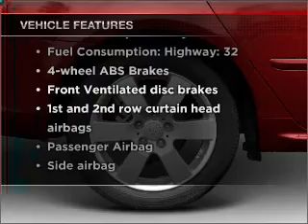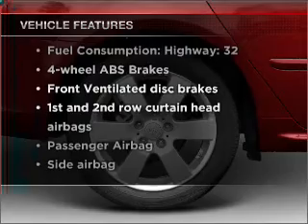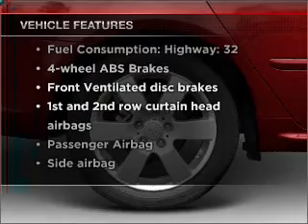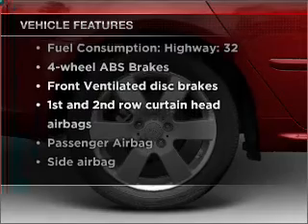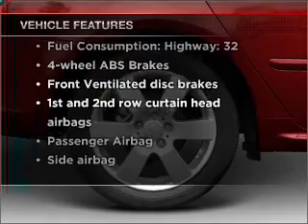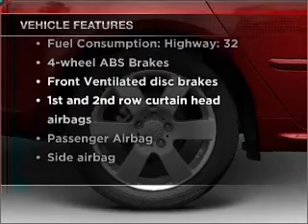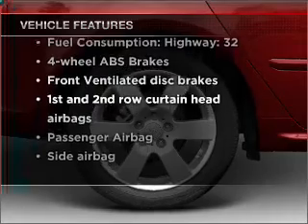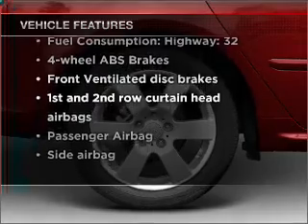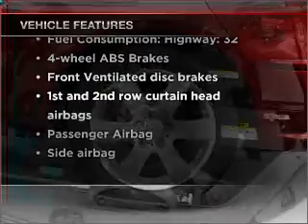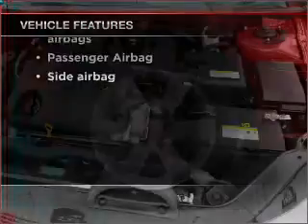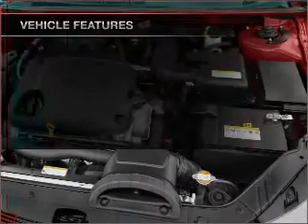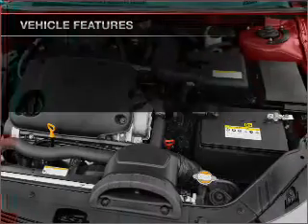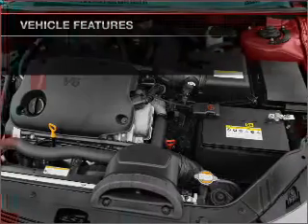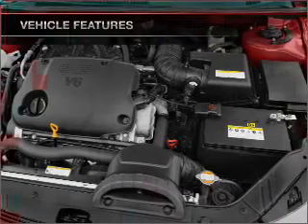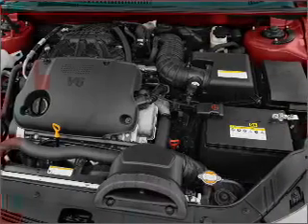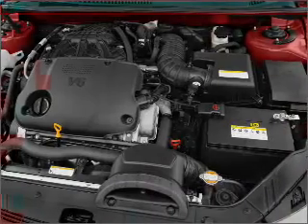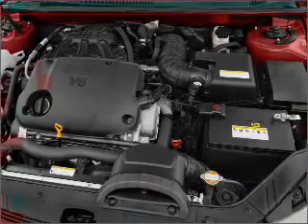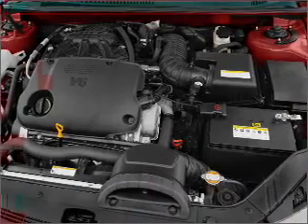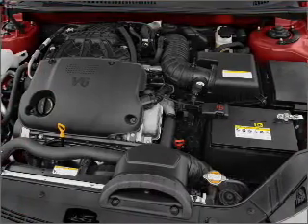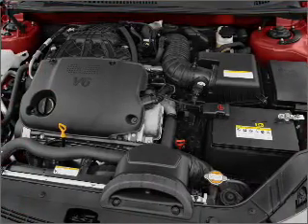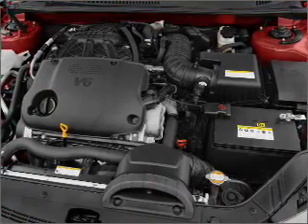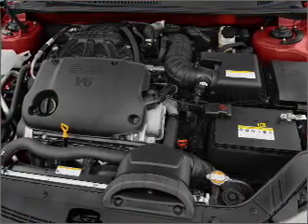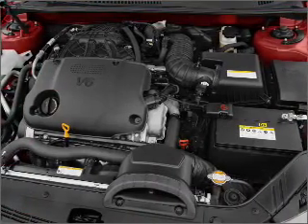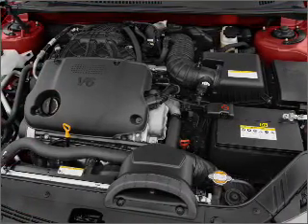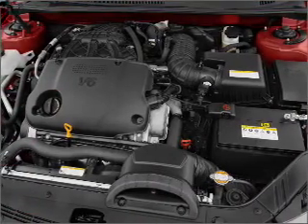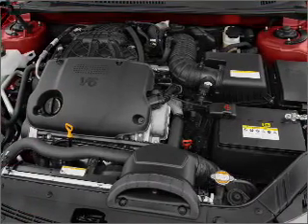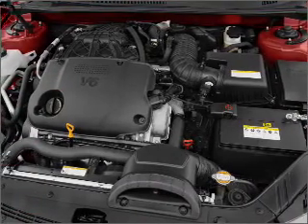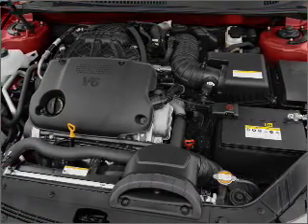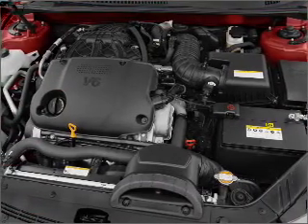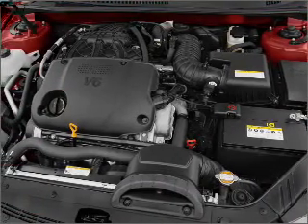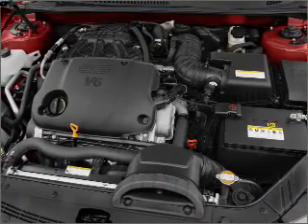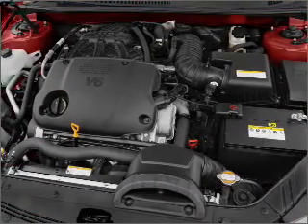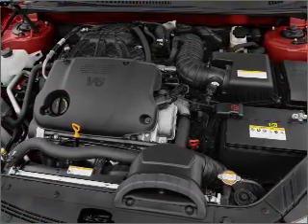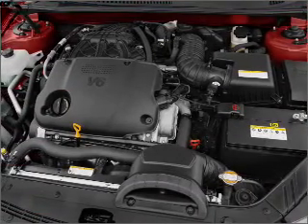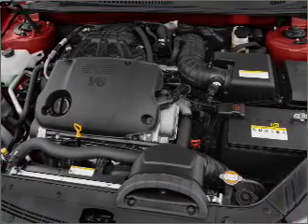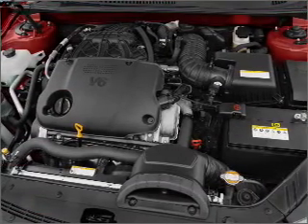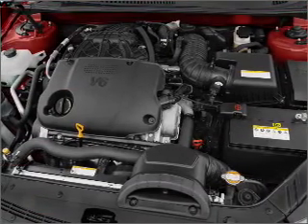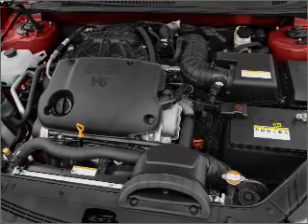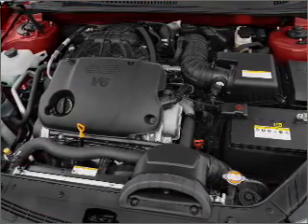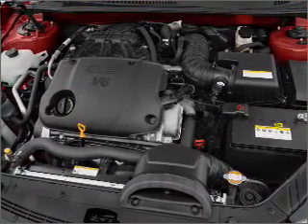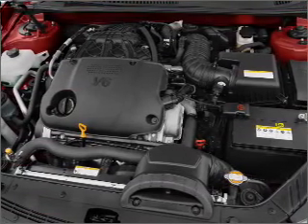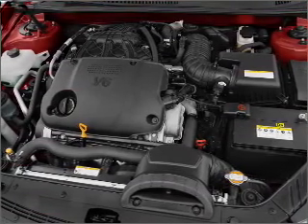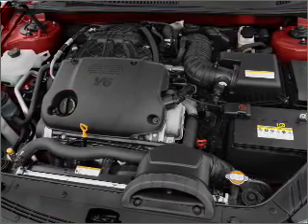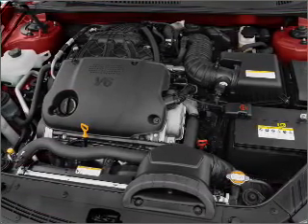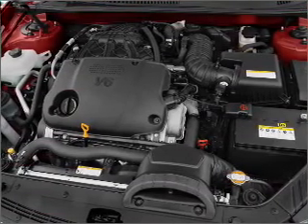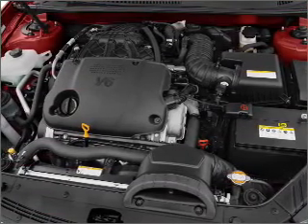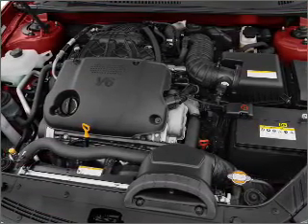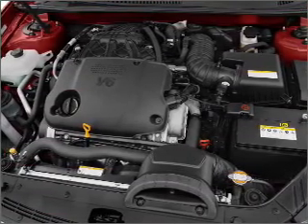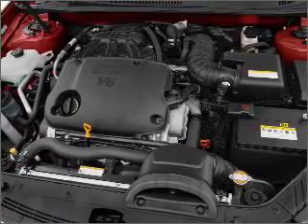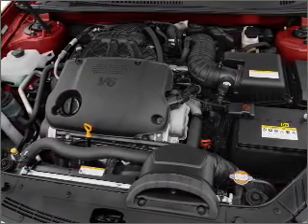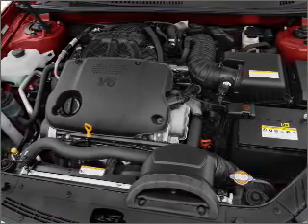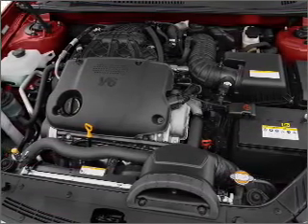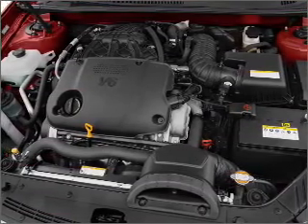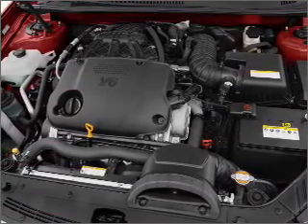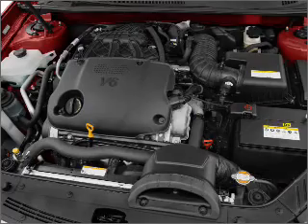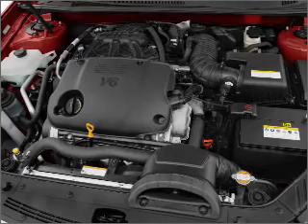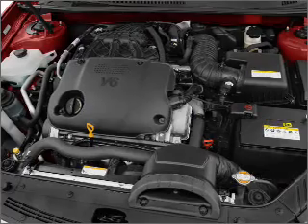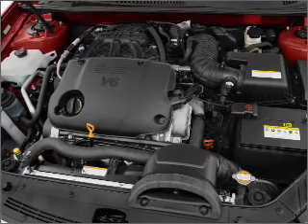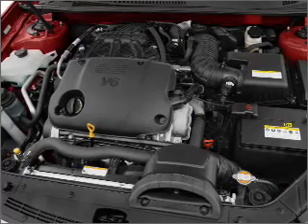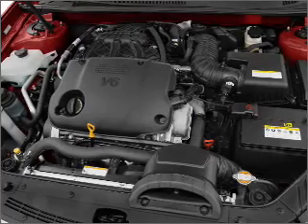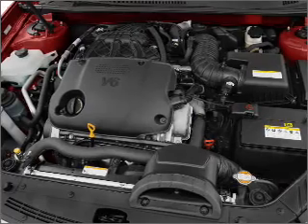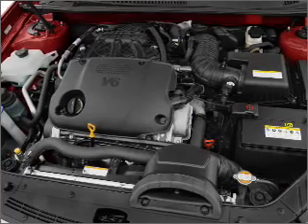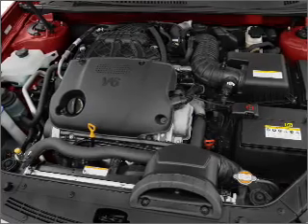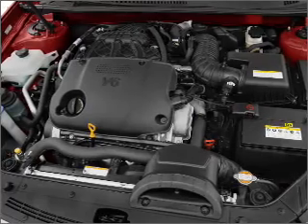Air conditioning, power windows, power steering, power mirrors, an alarm system, and an AM-FM stereo with a CD player.